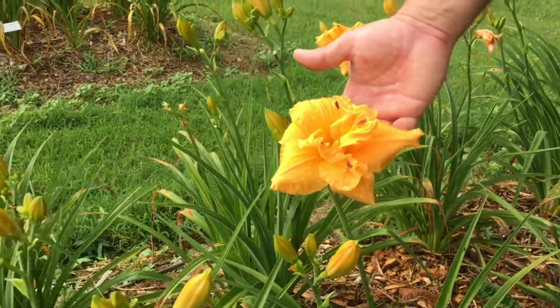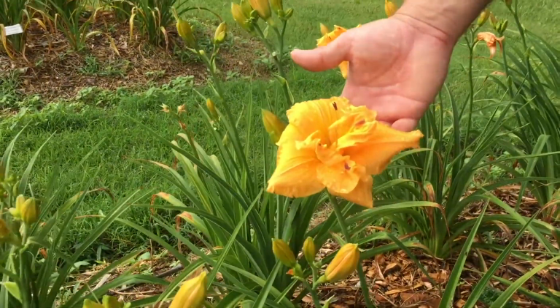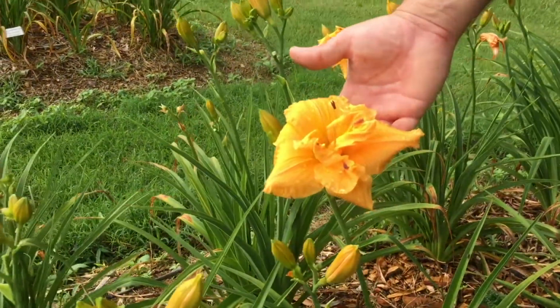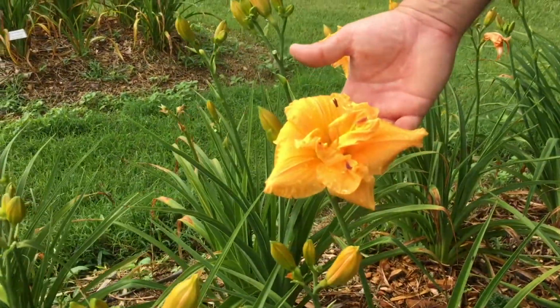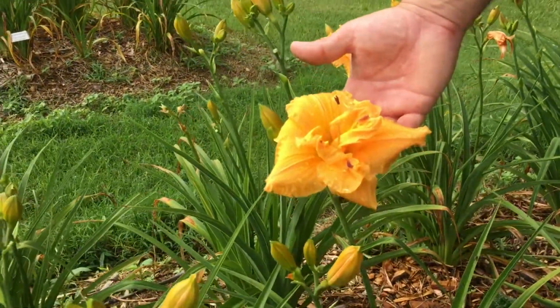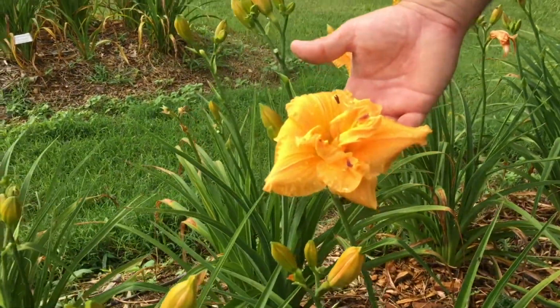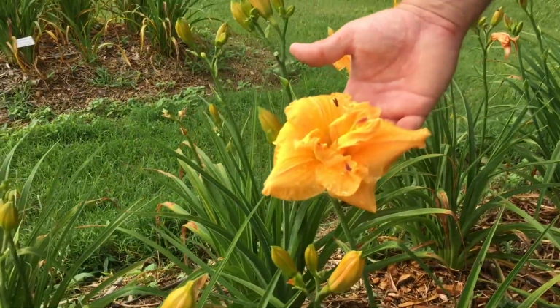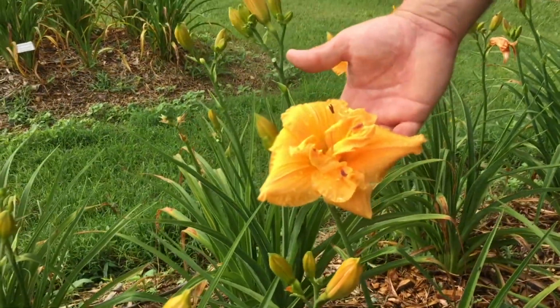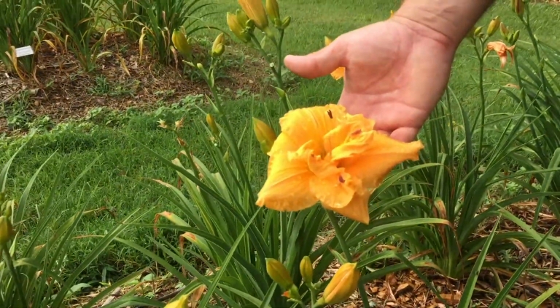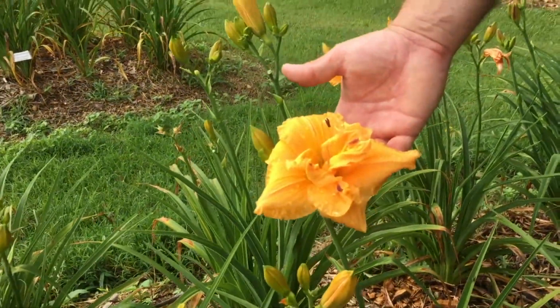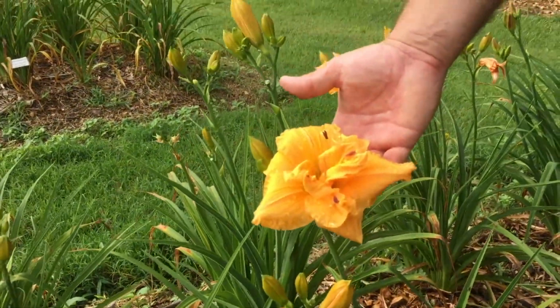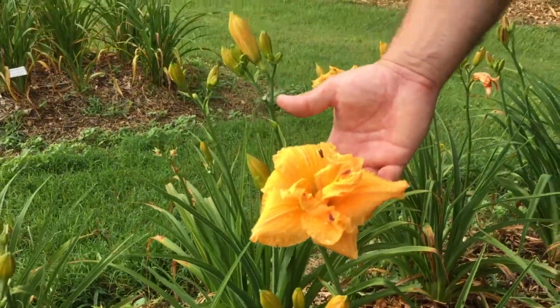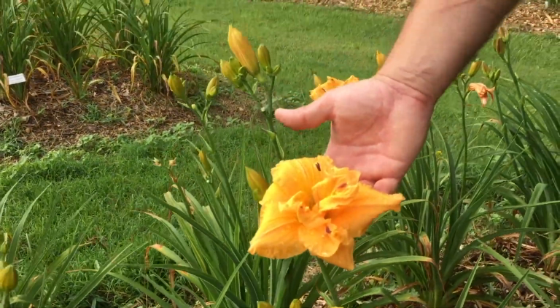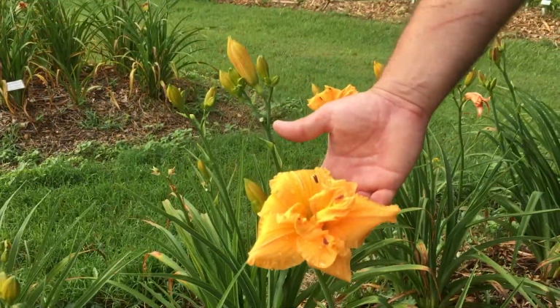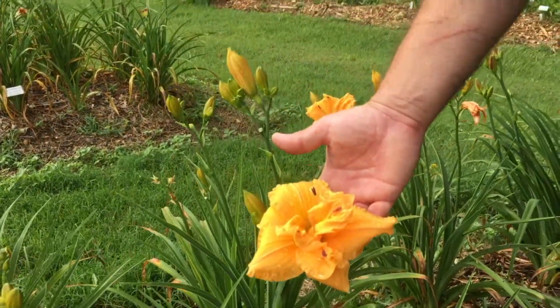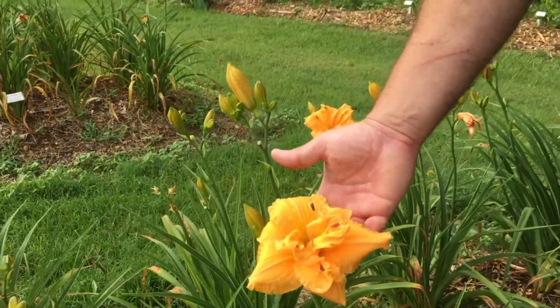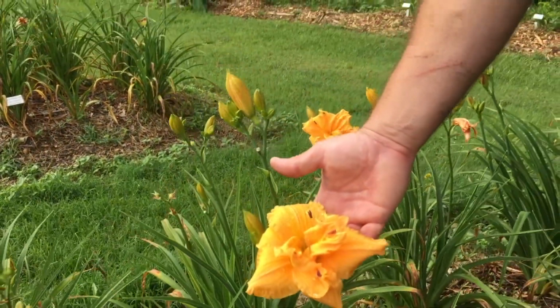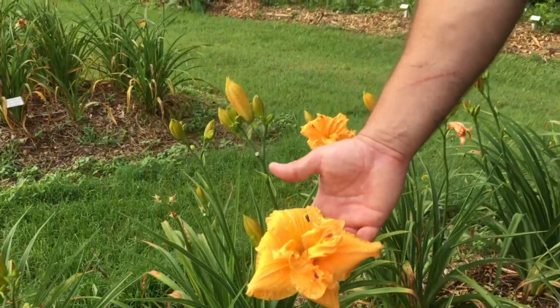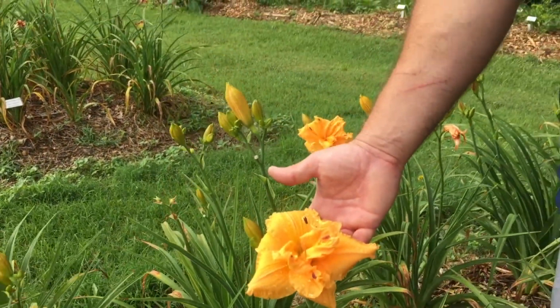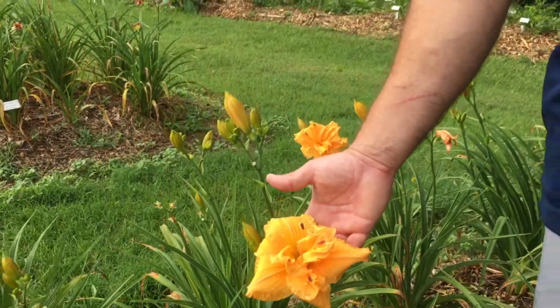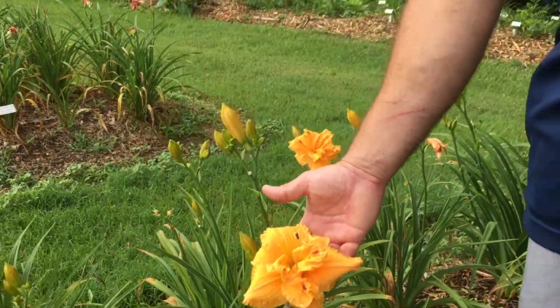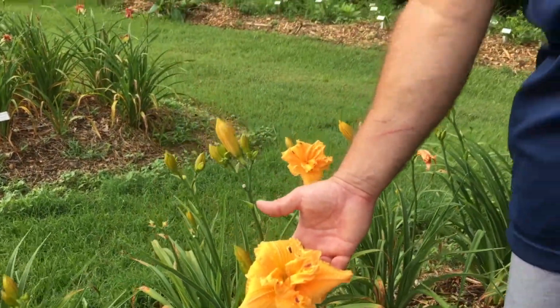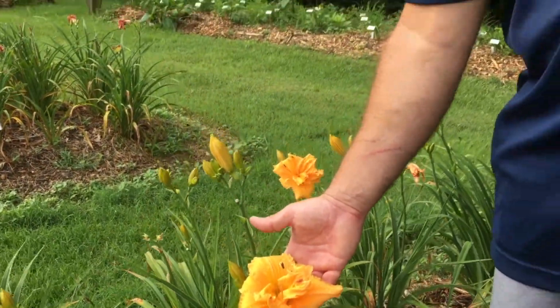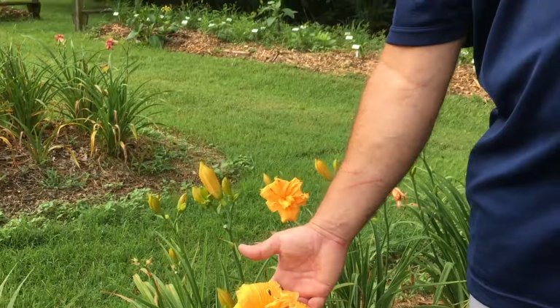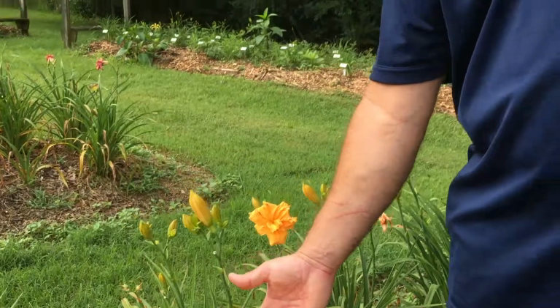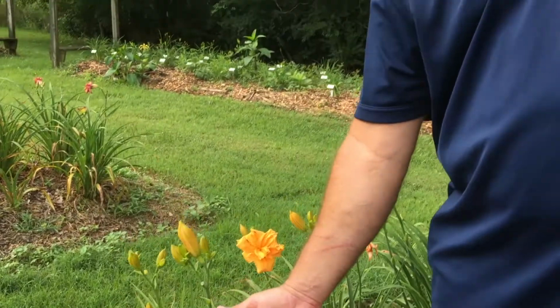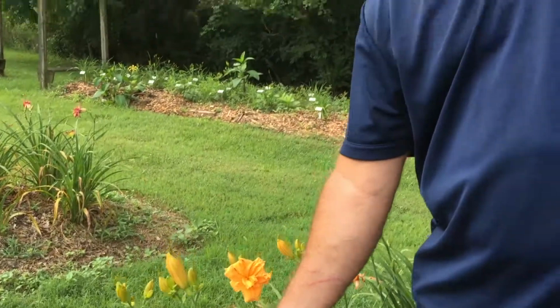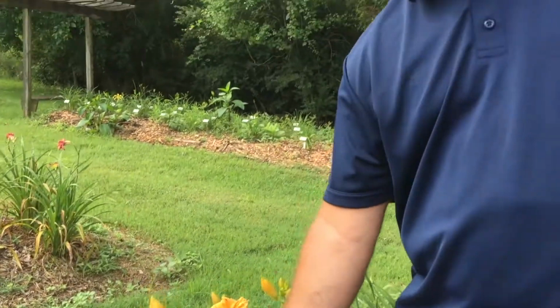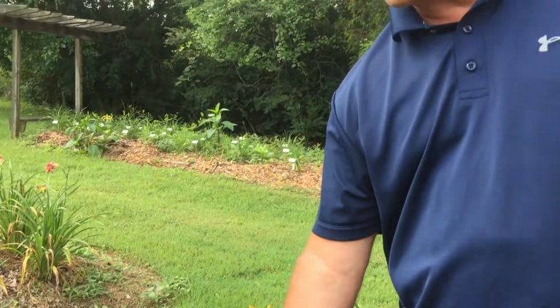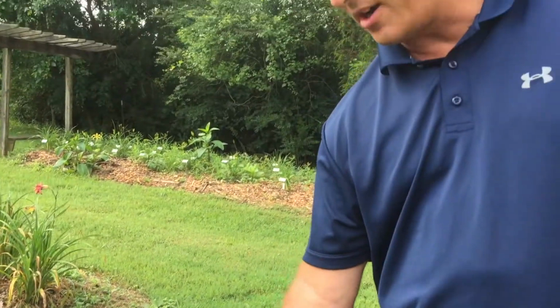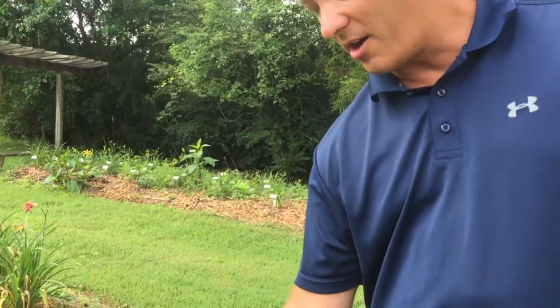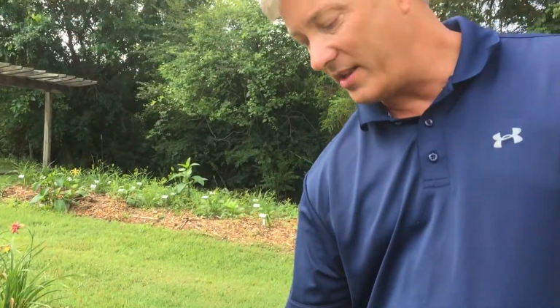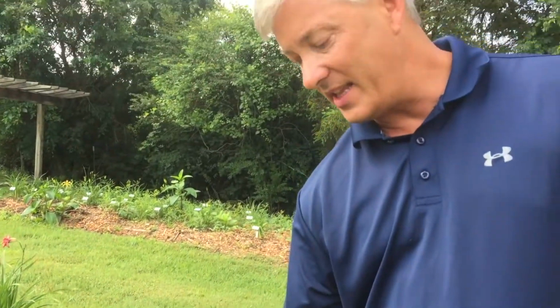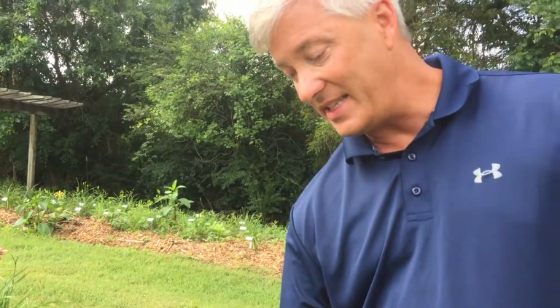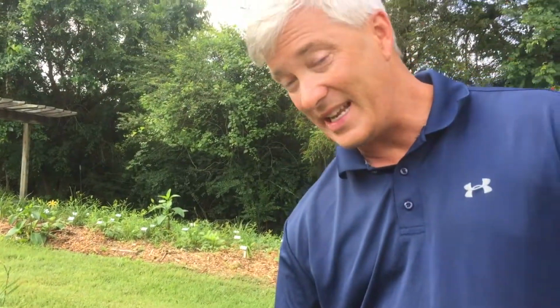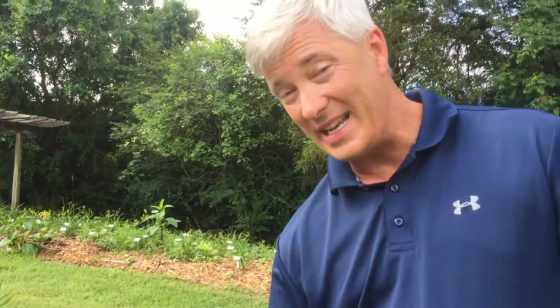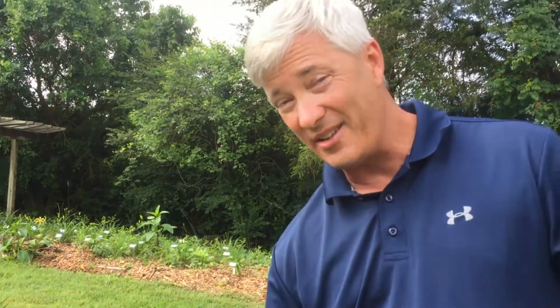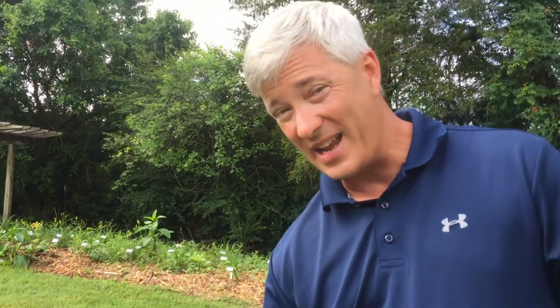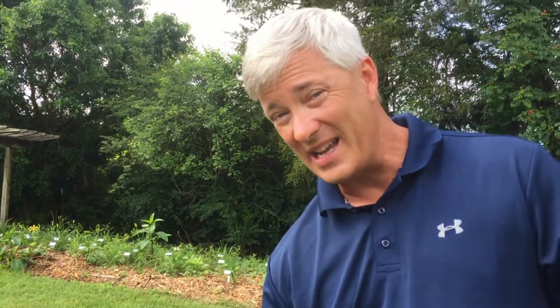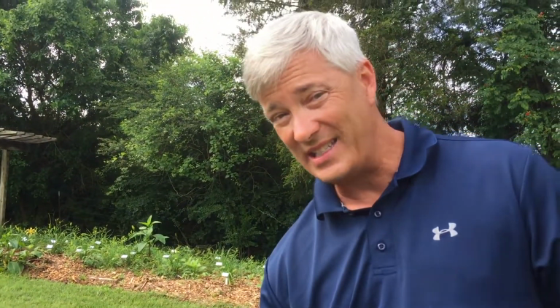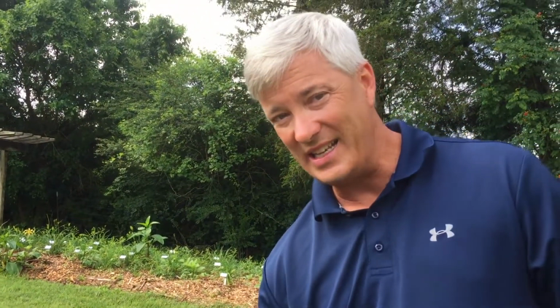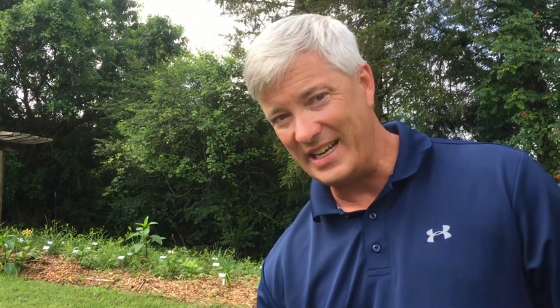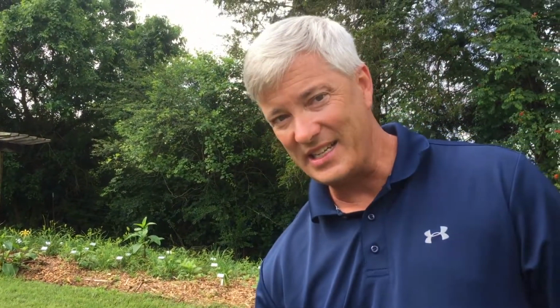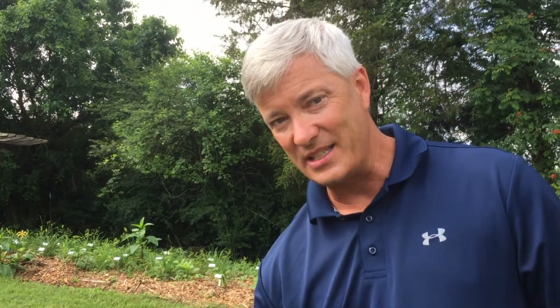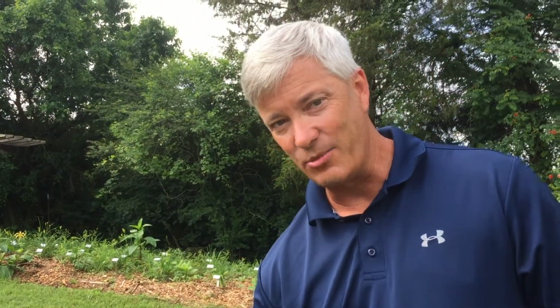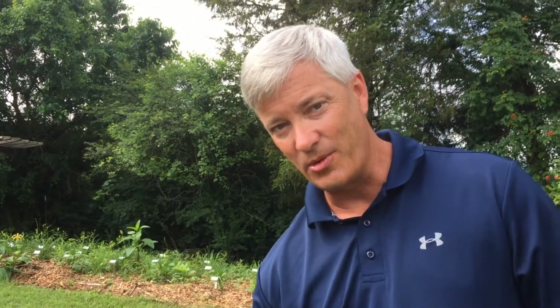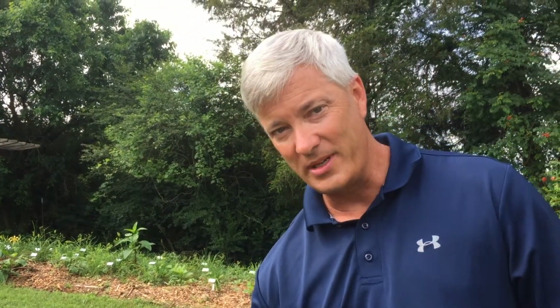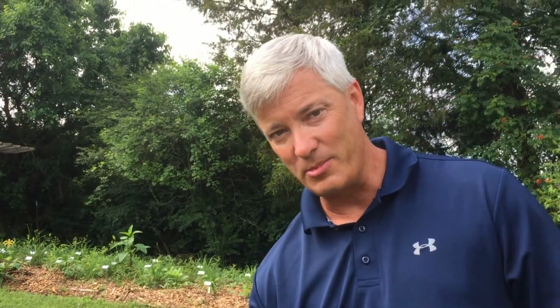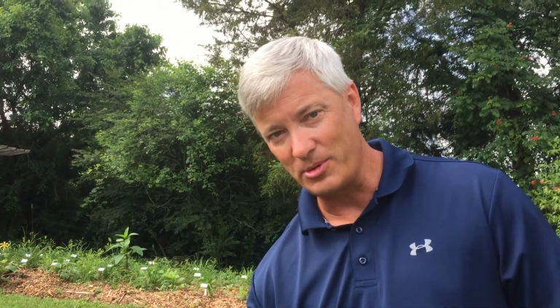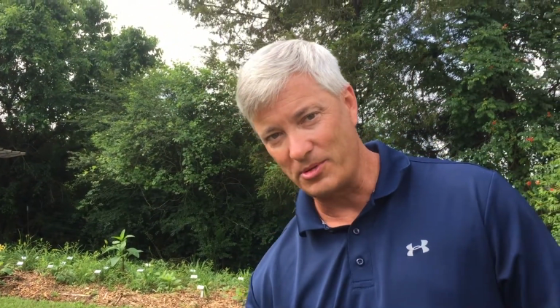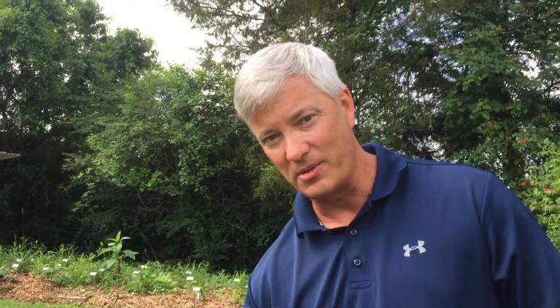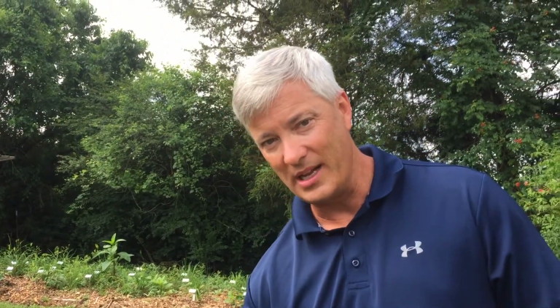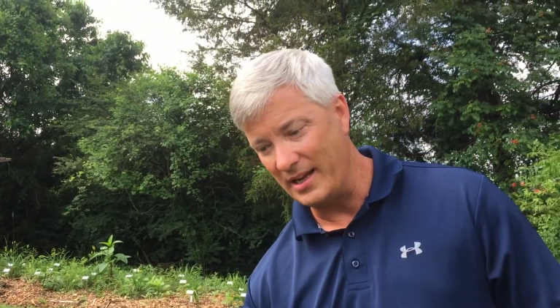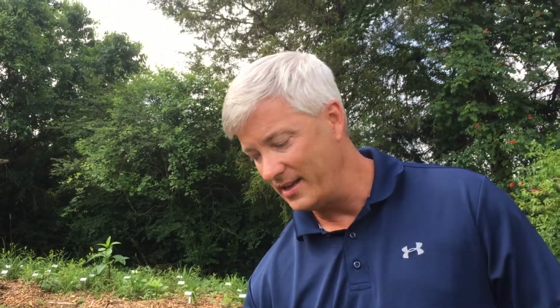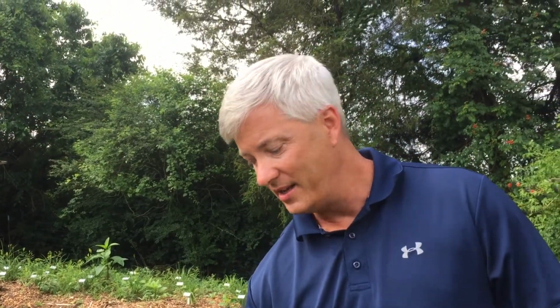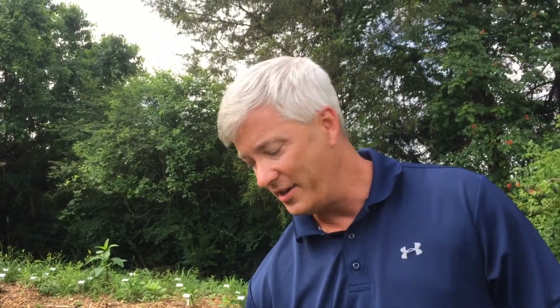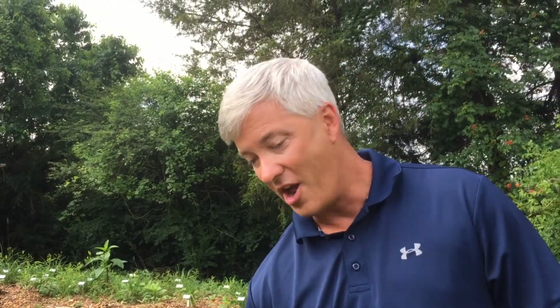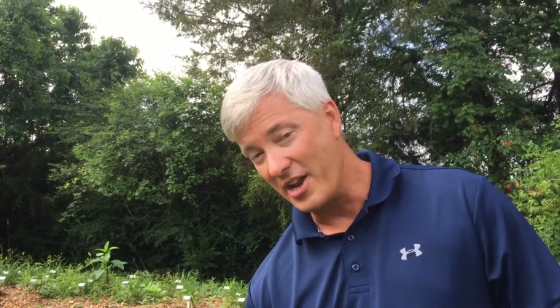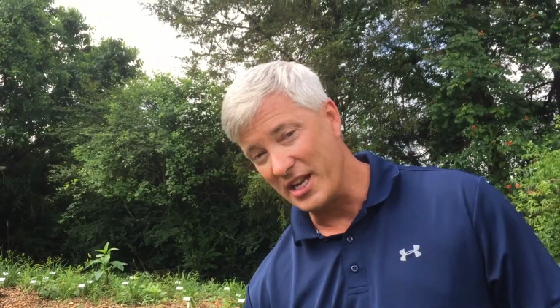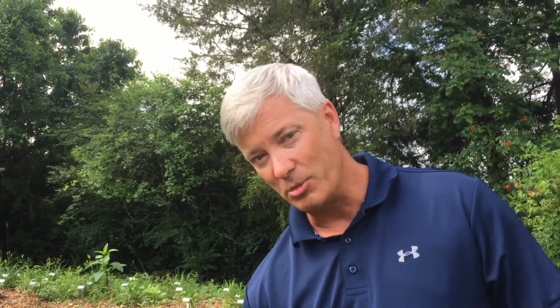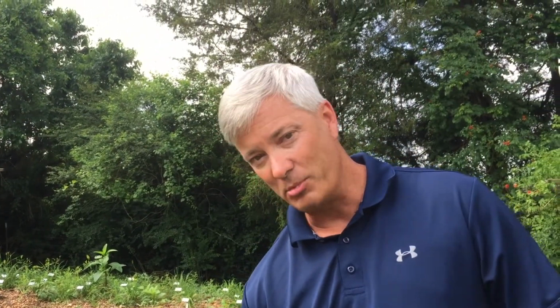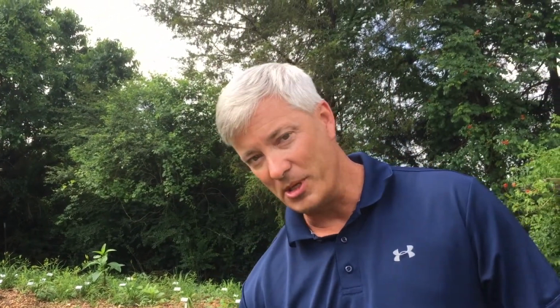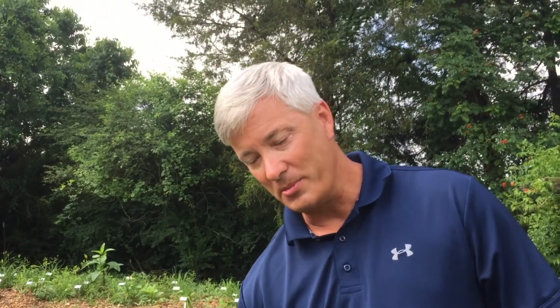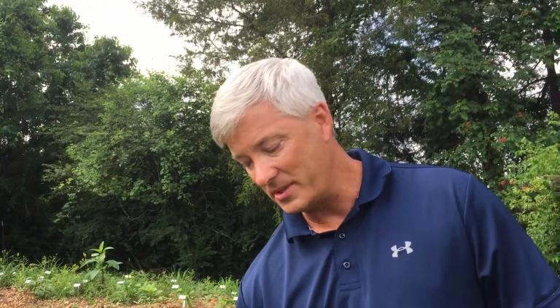I love these big fluffy doubles. They really make a great show in the garden. They stand out nicely against the more typical non-double blooms.